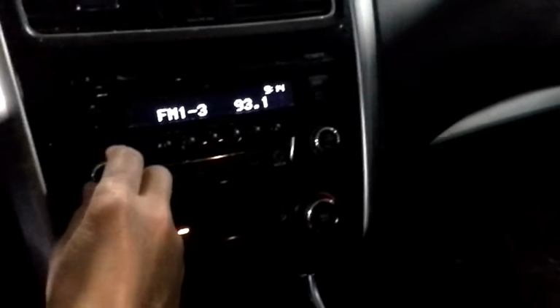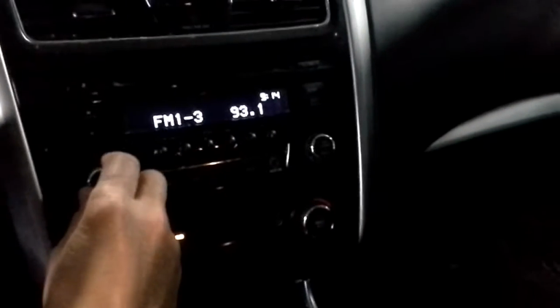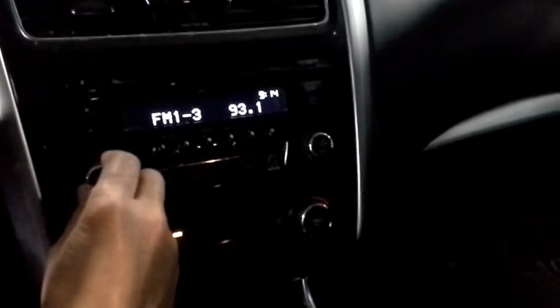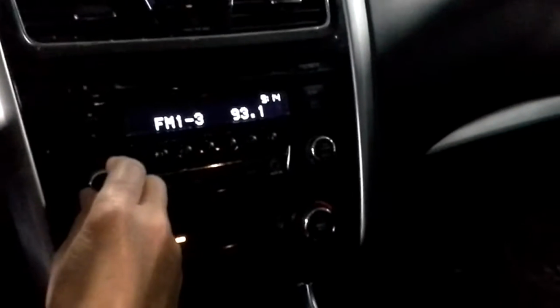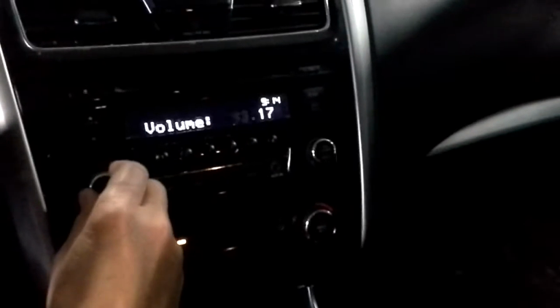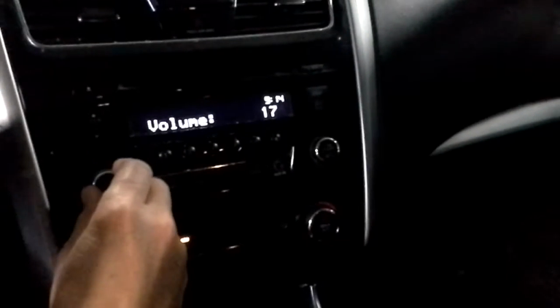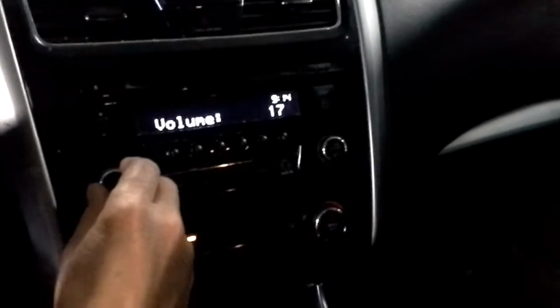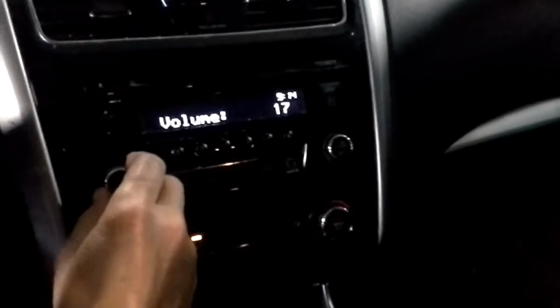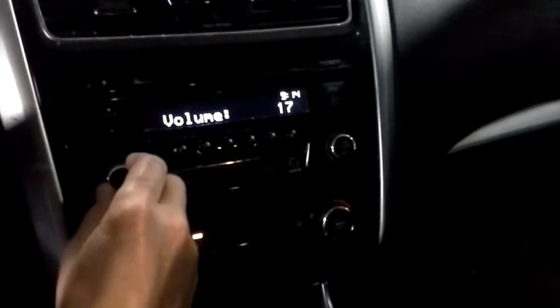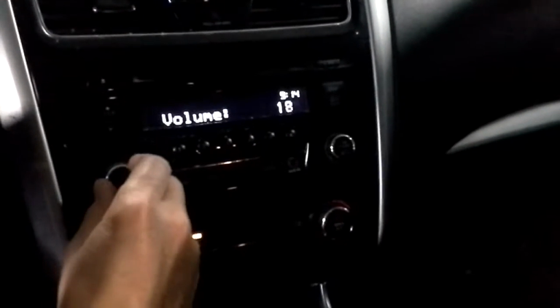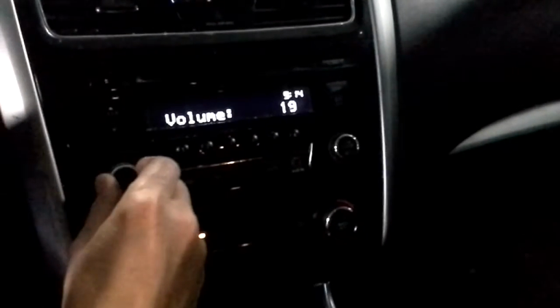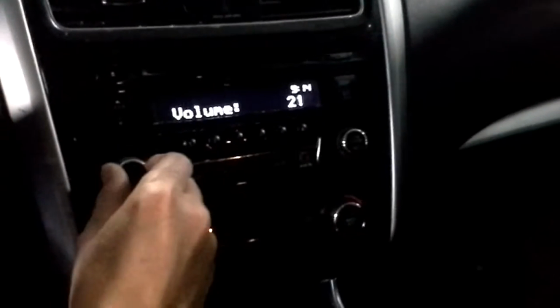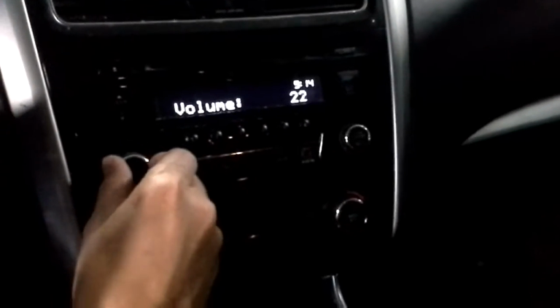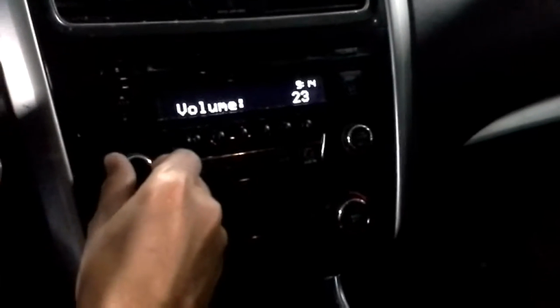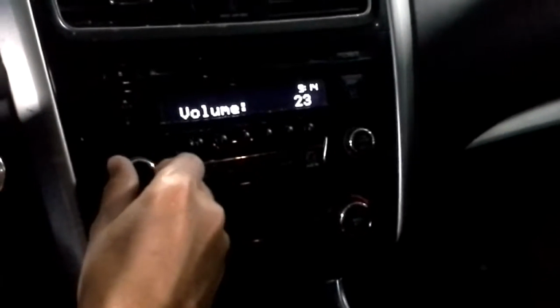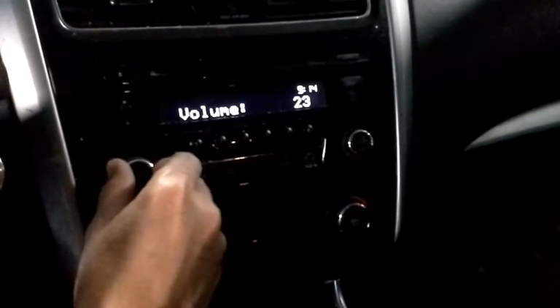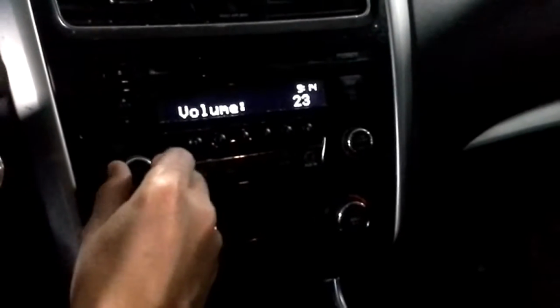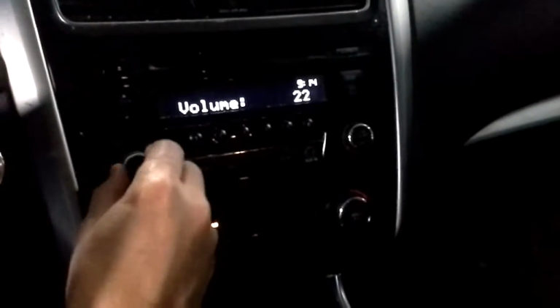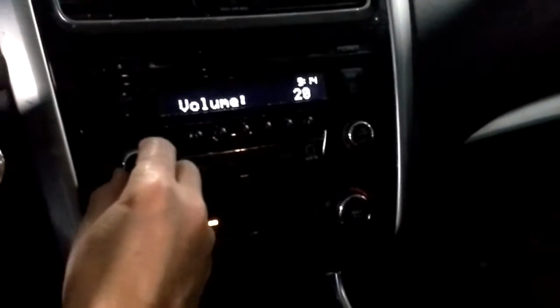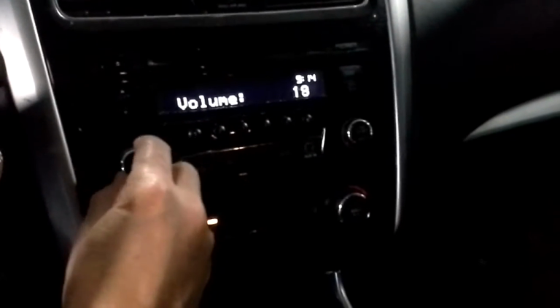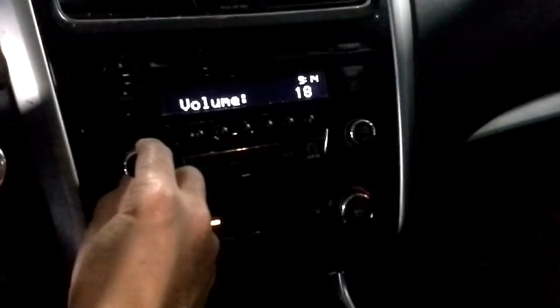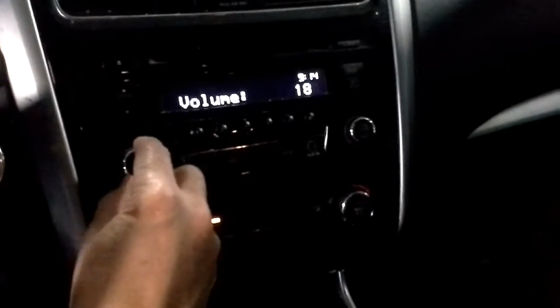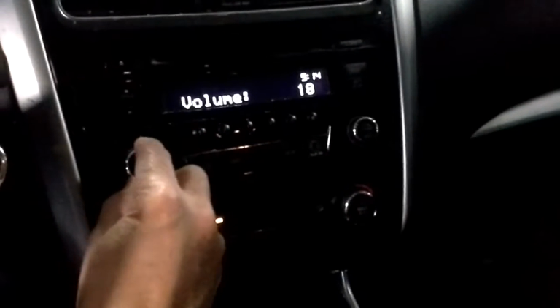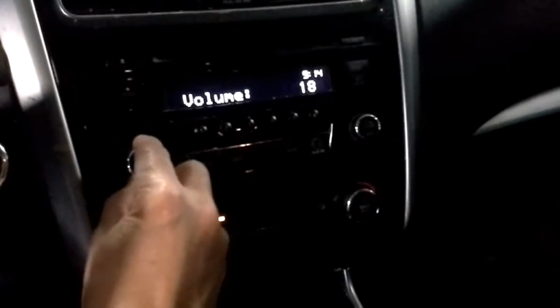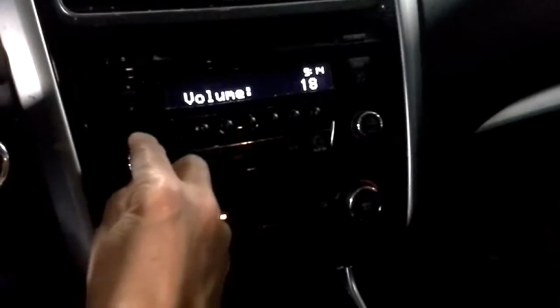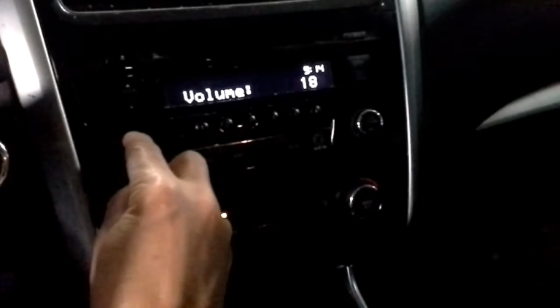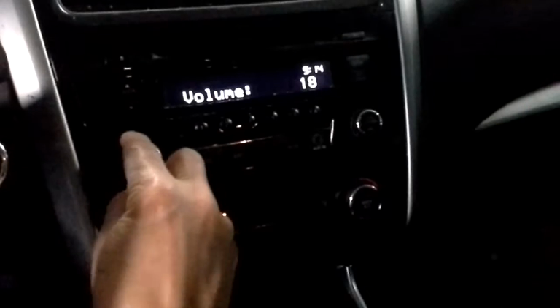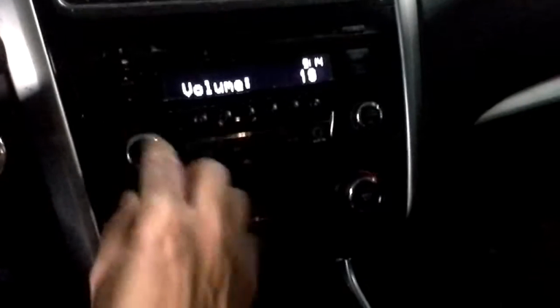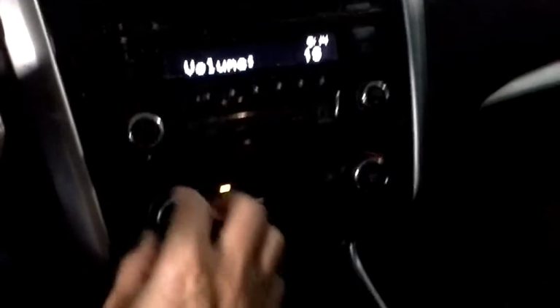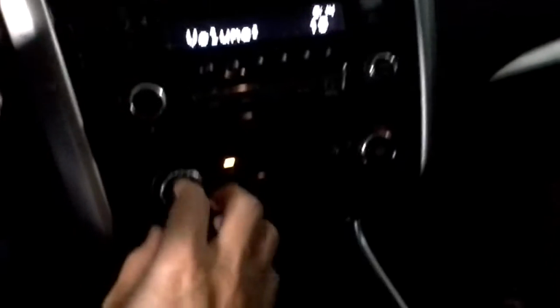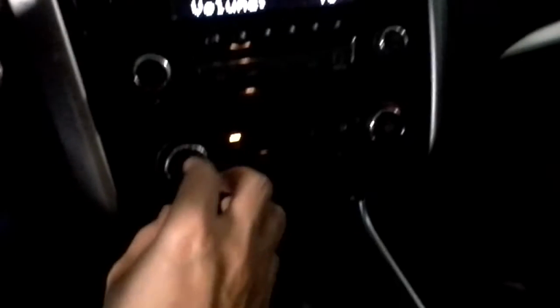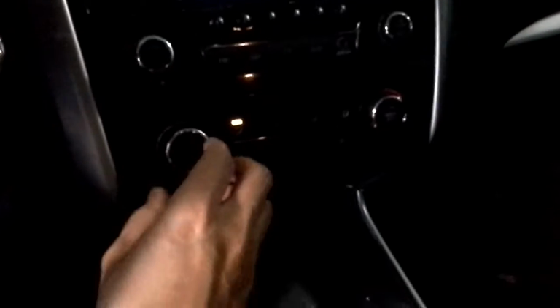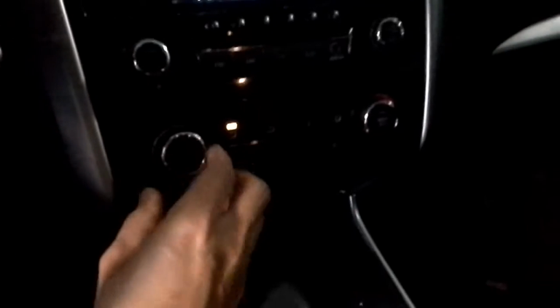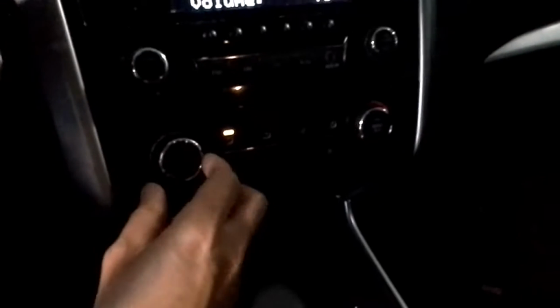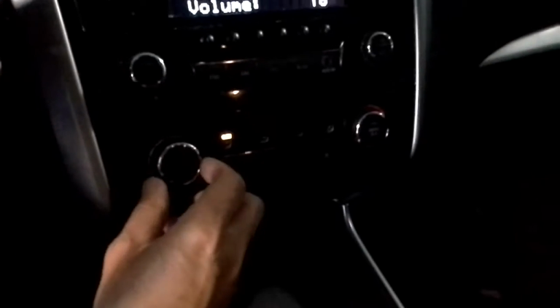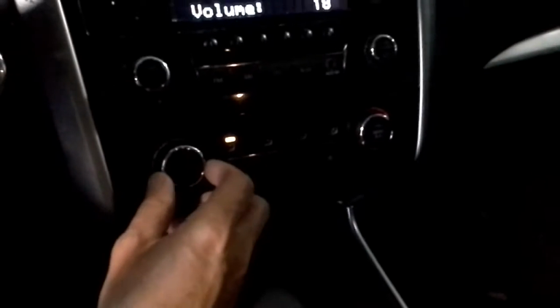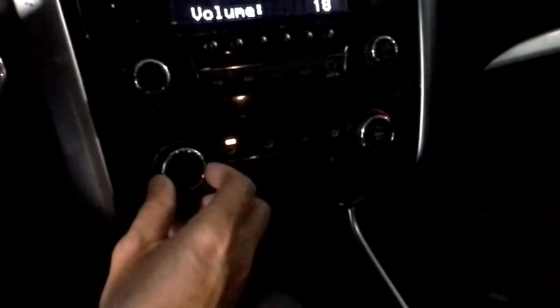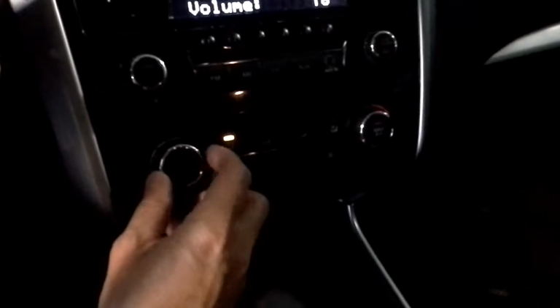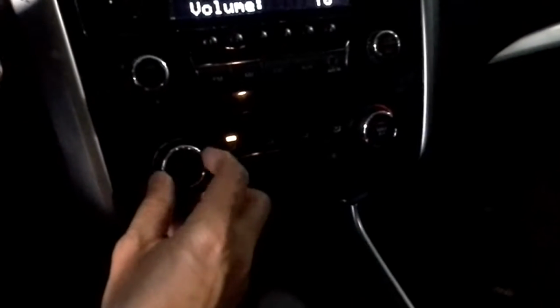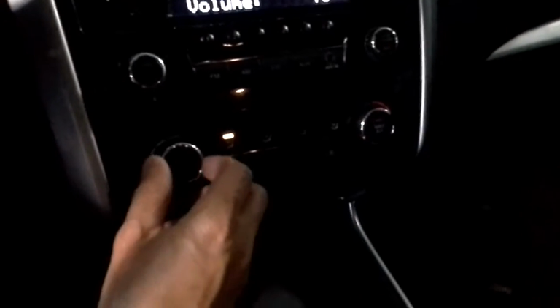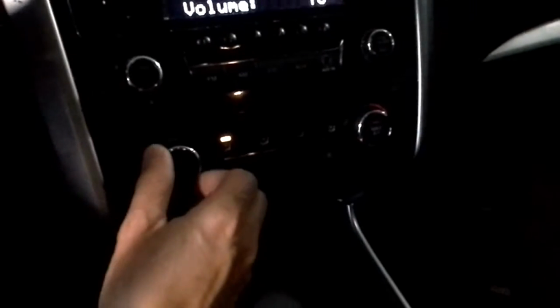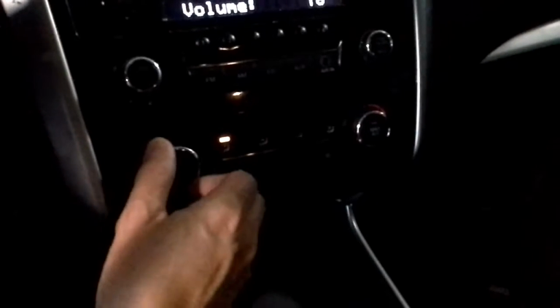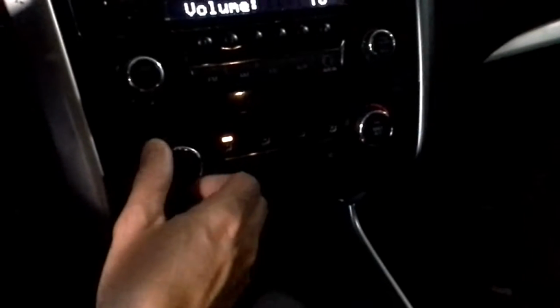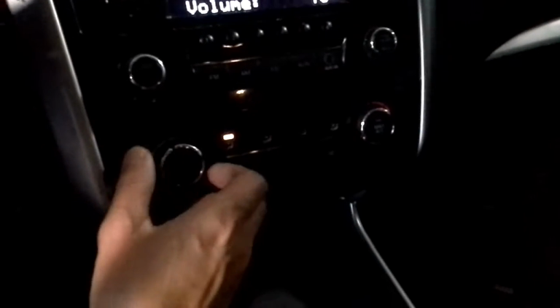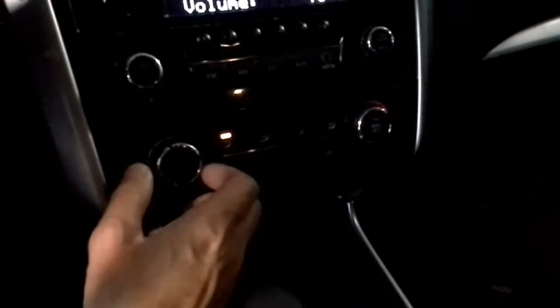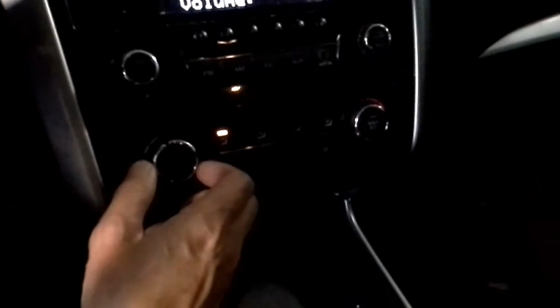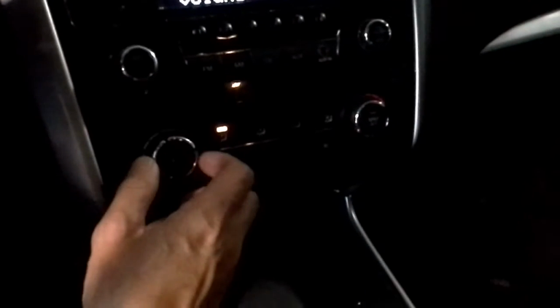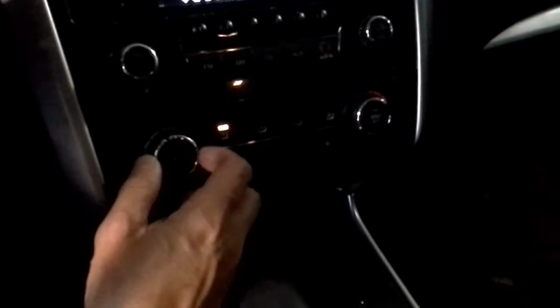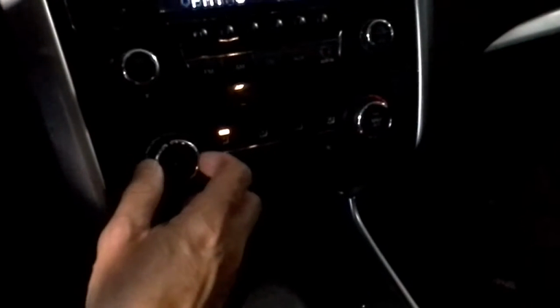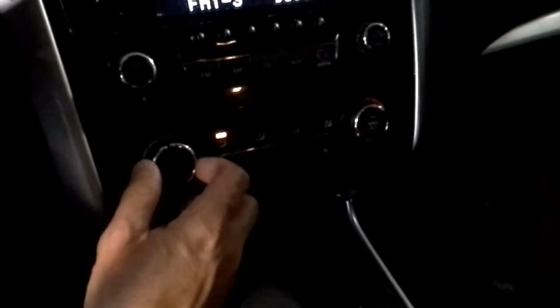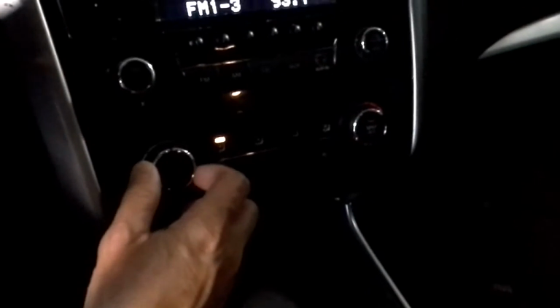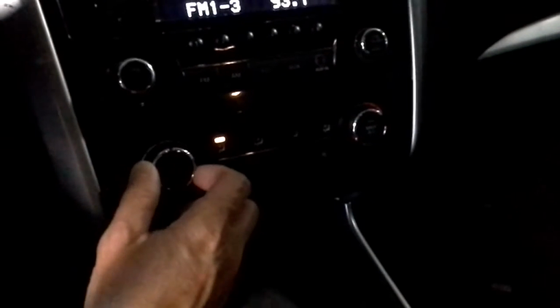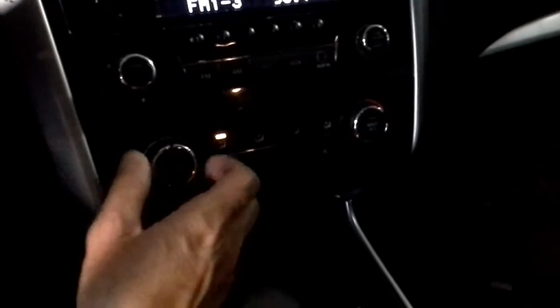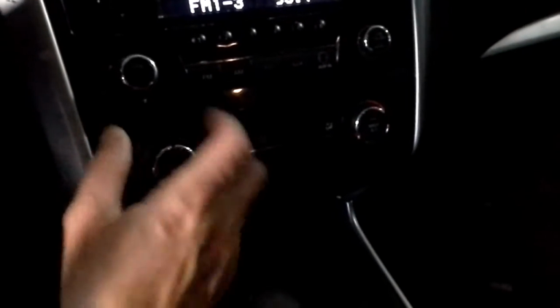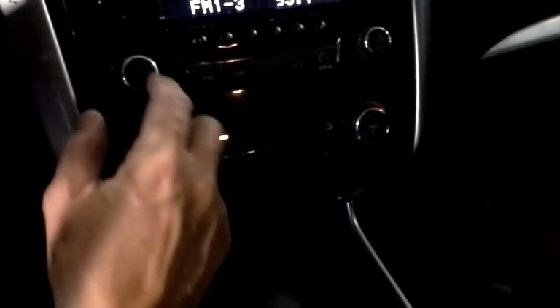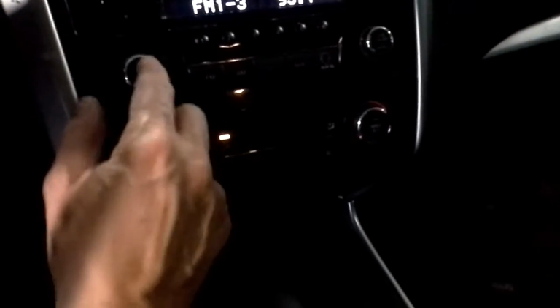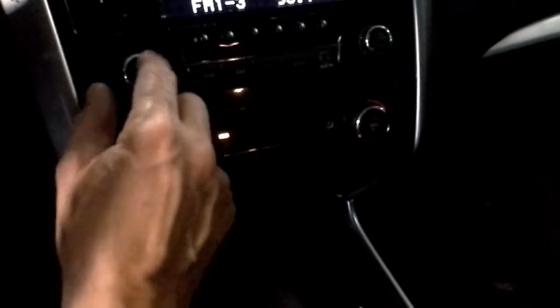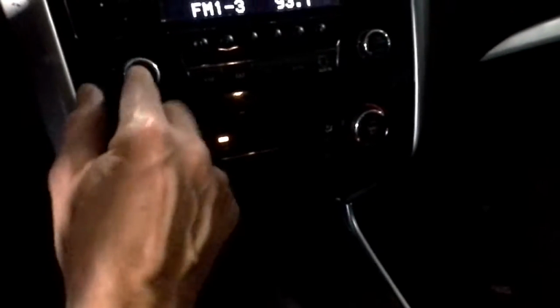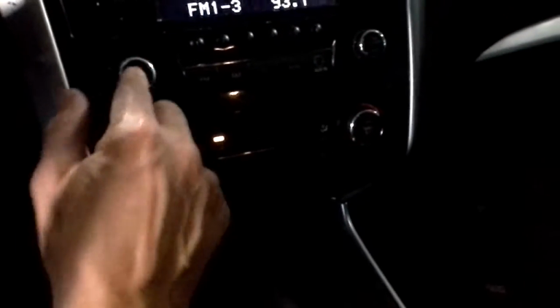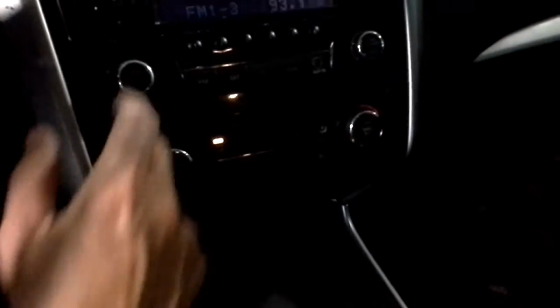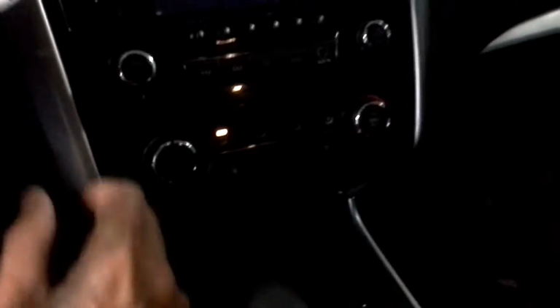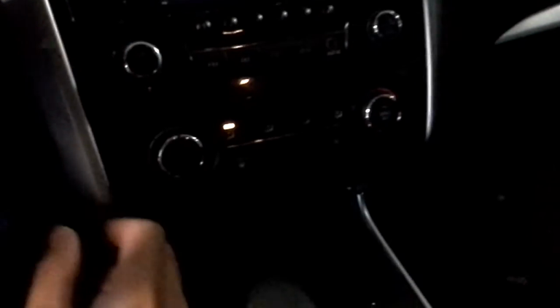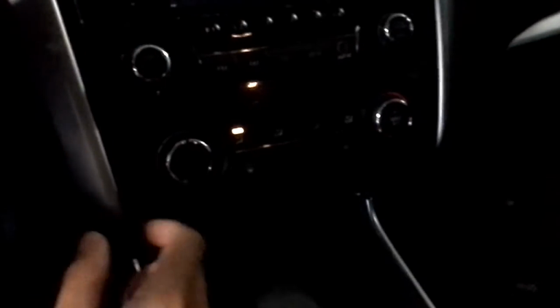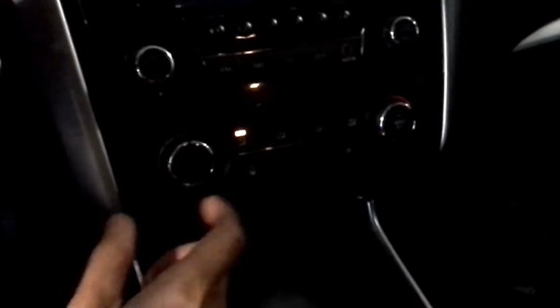The FM/CD player. This is air conditioning as well.